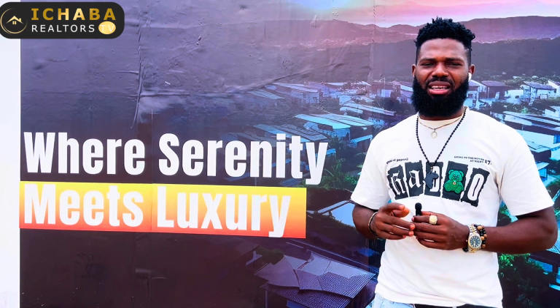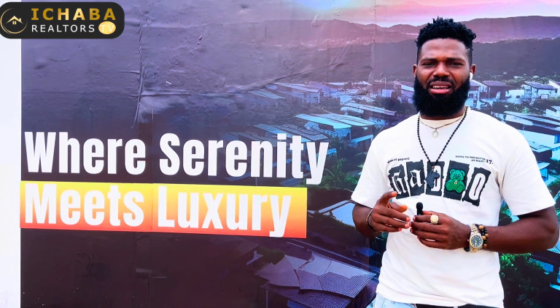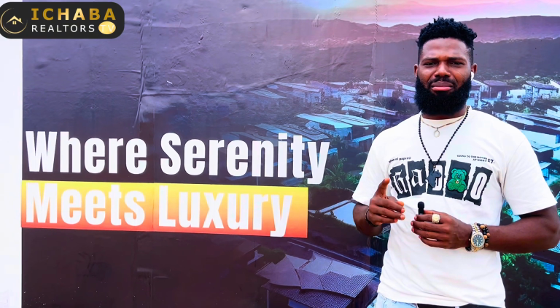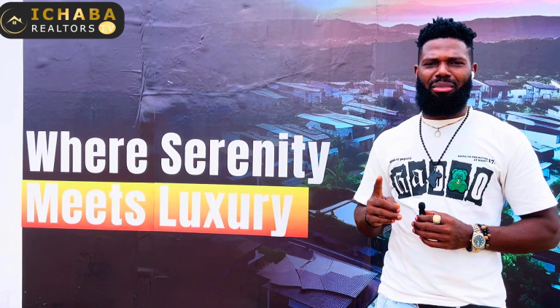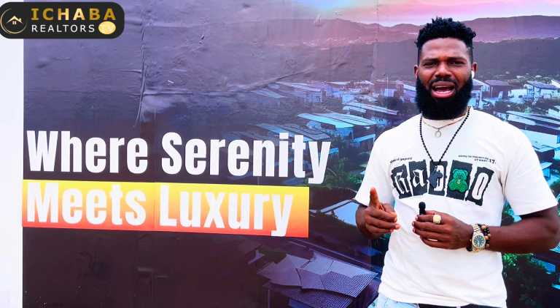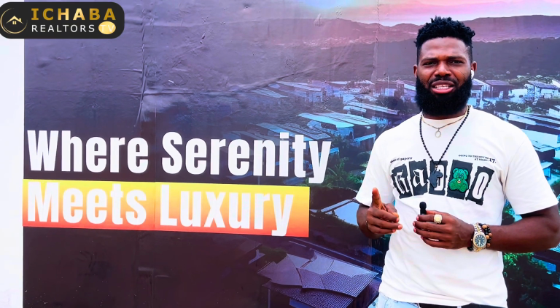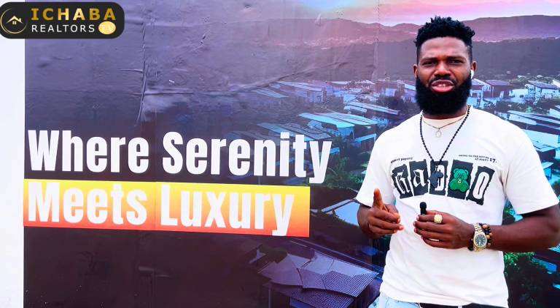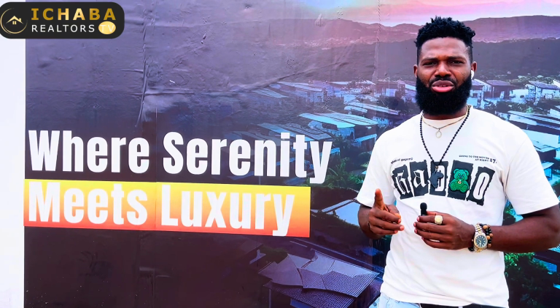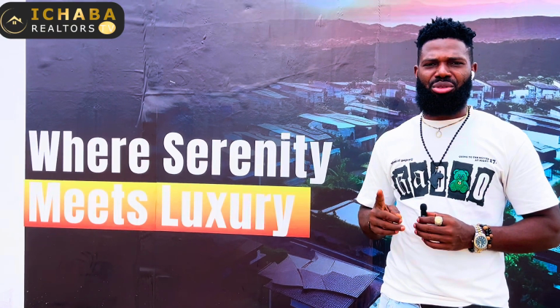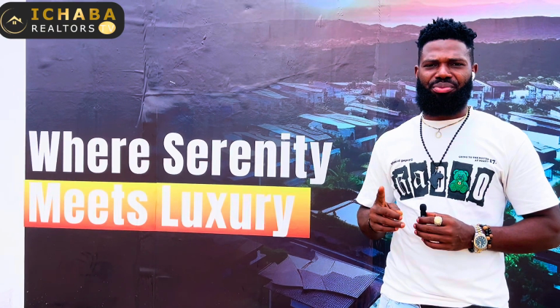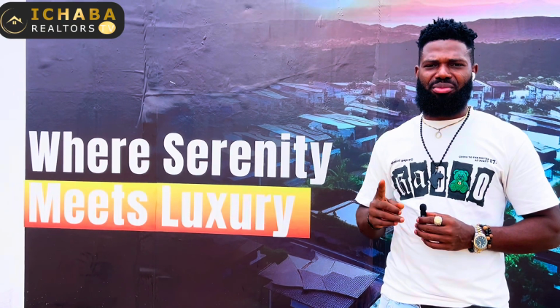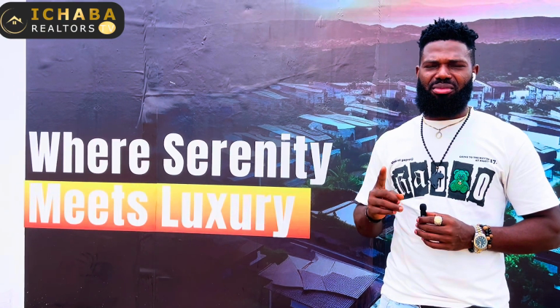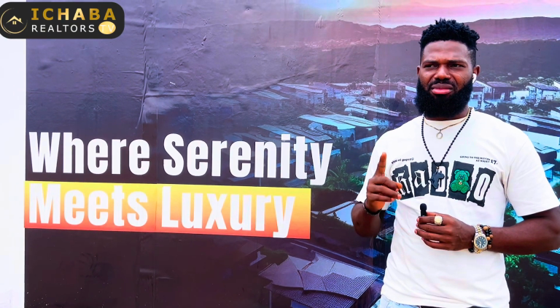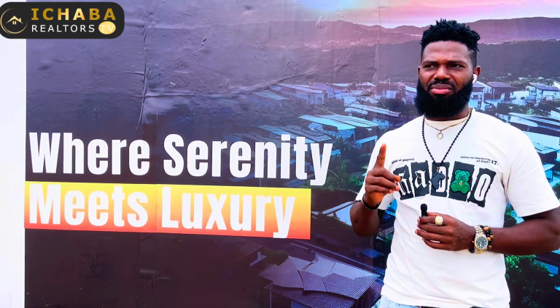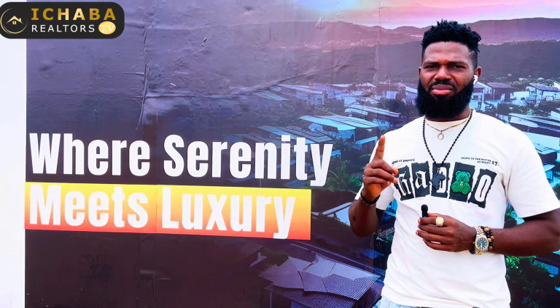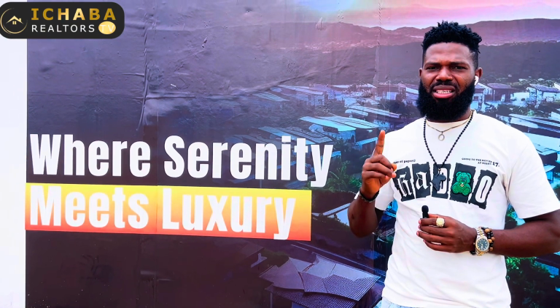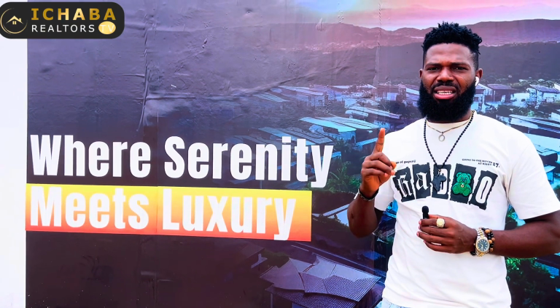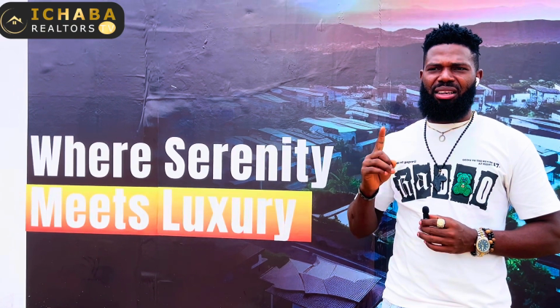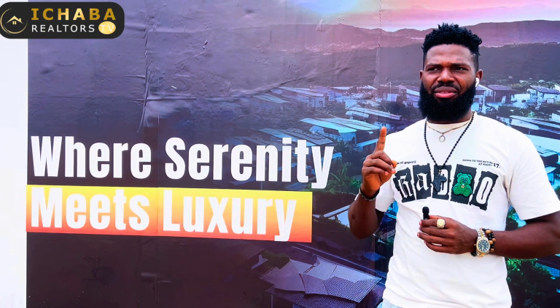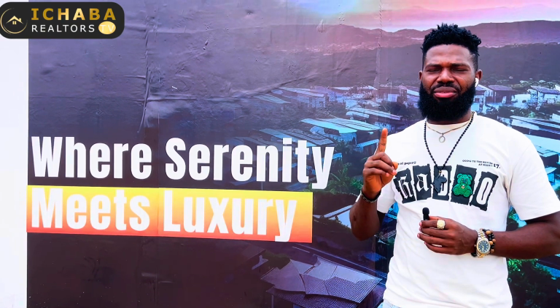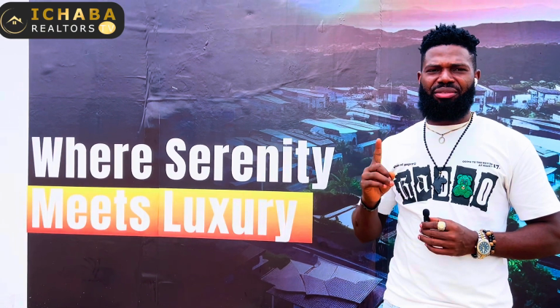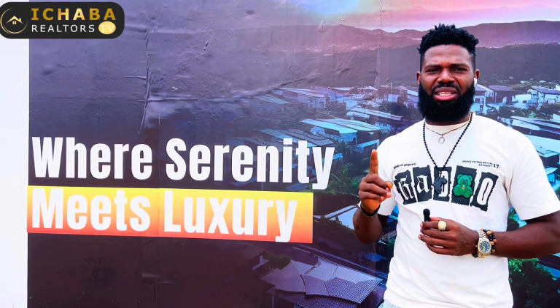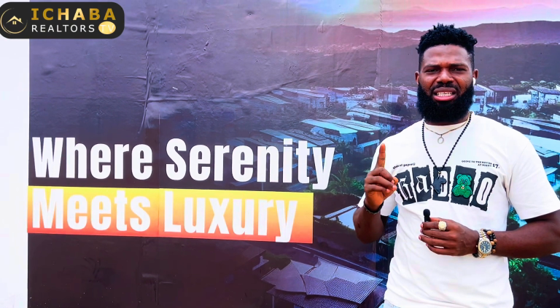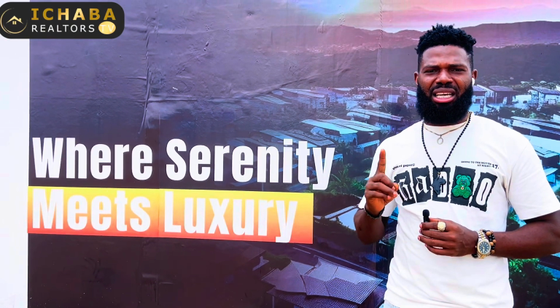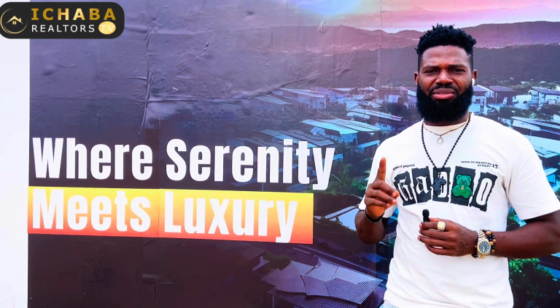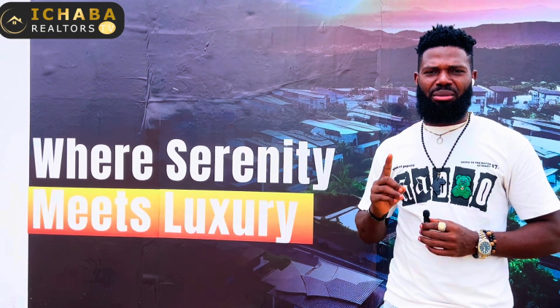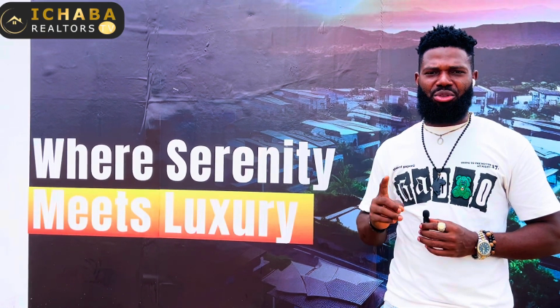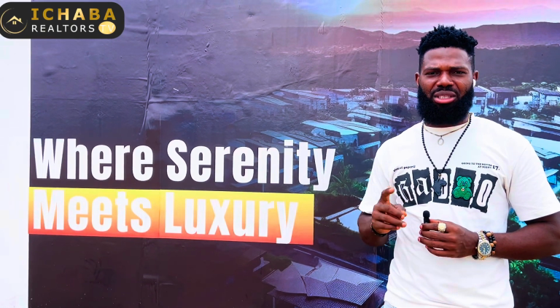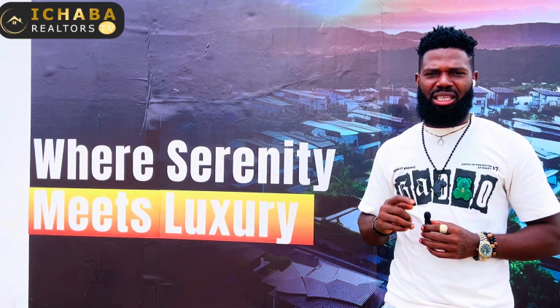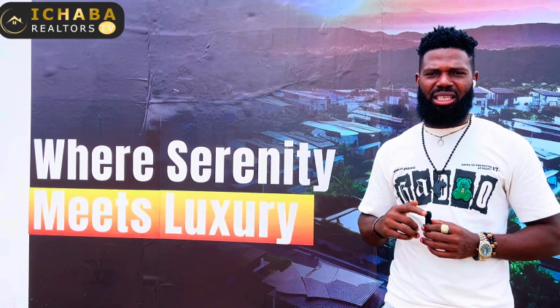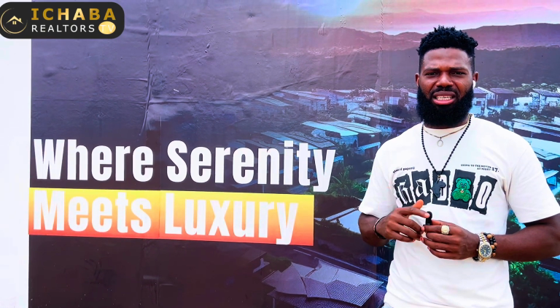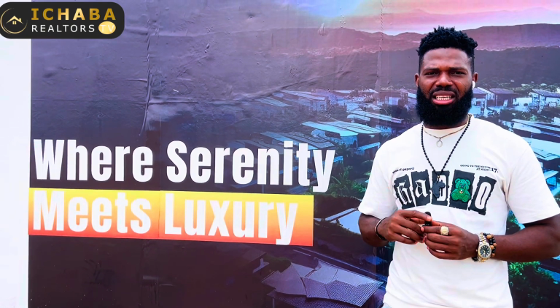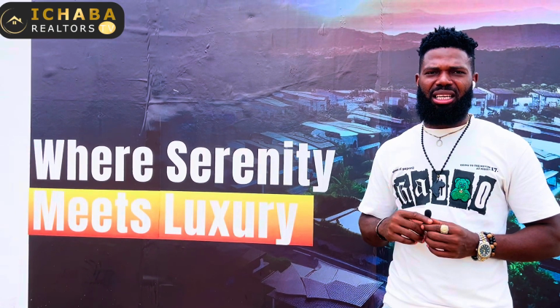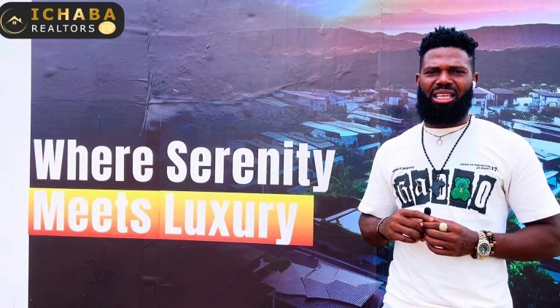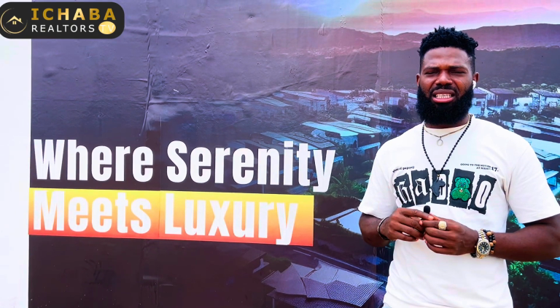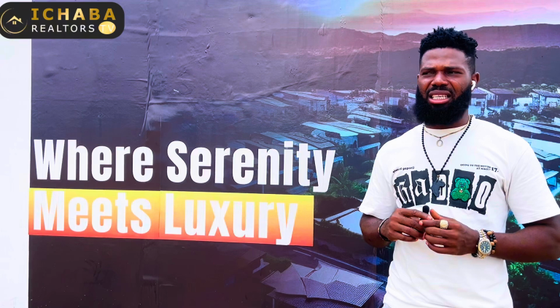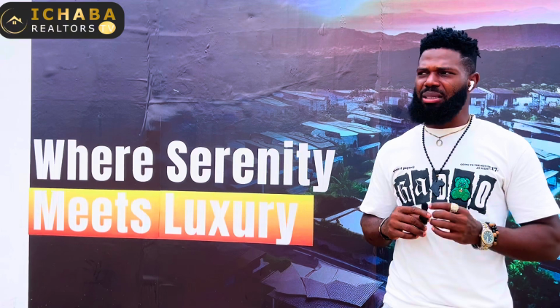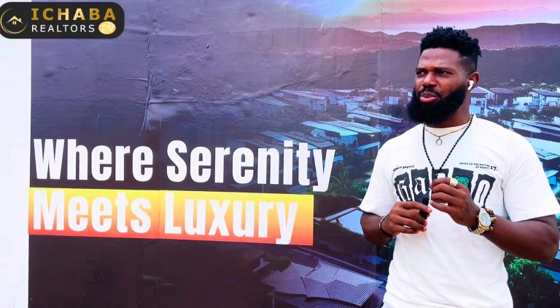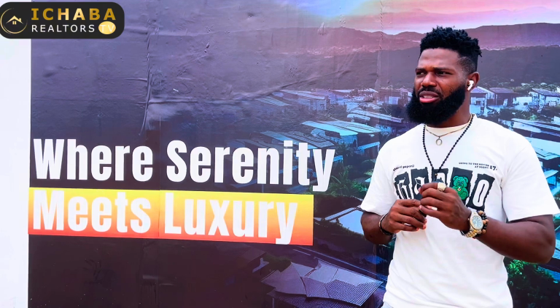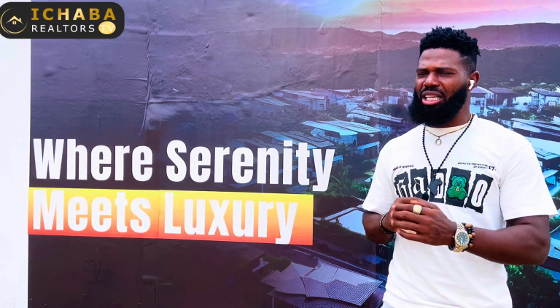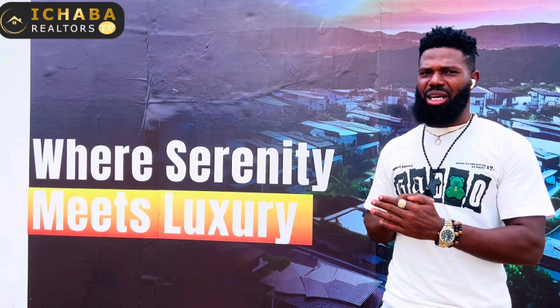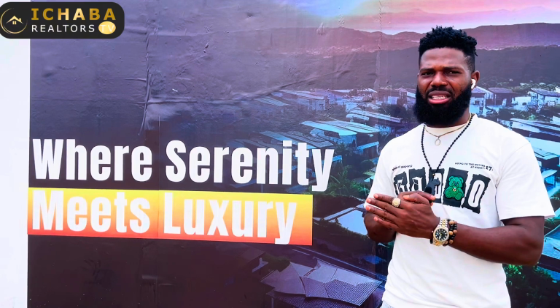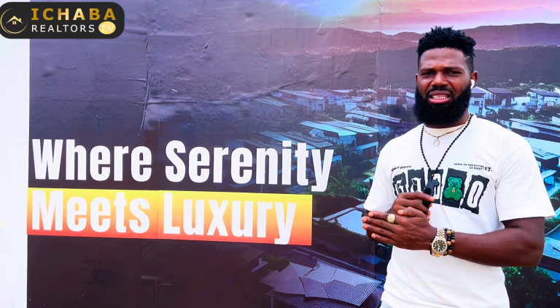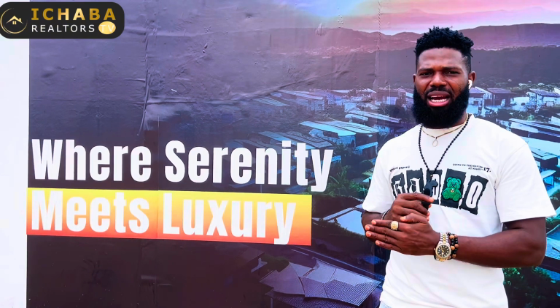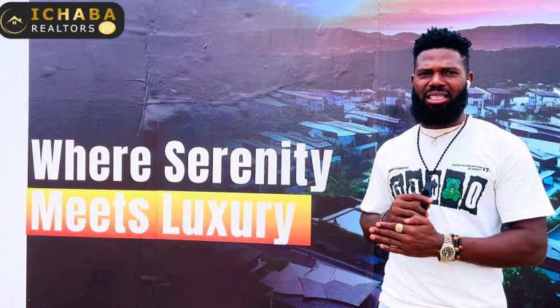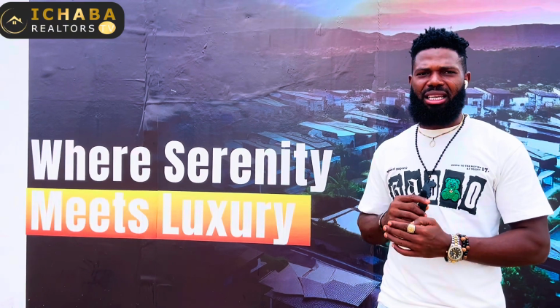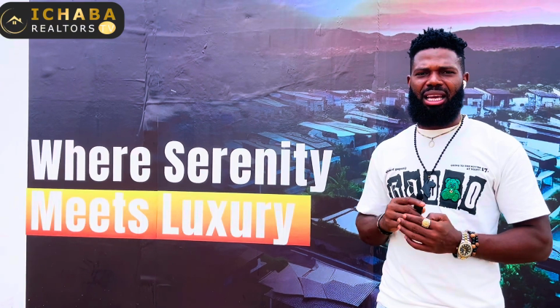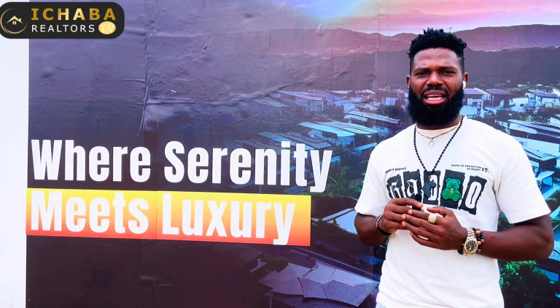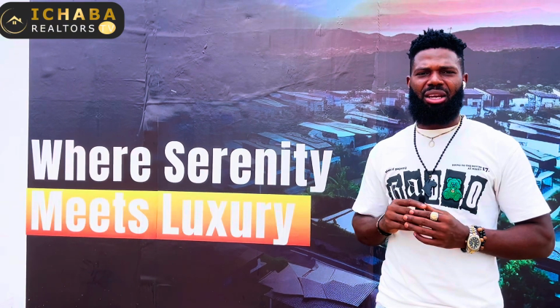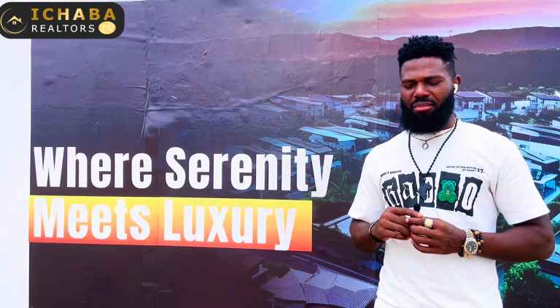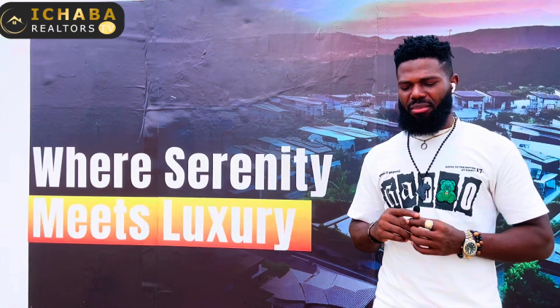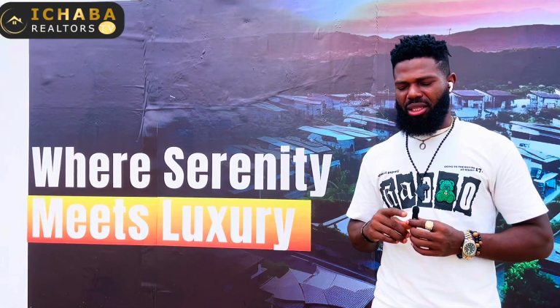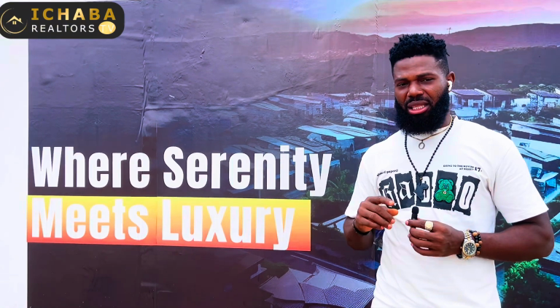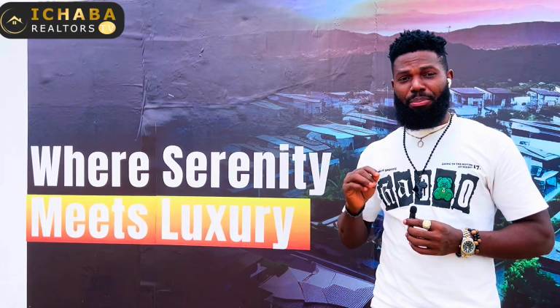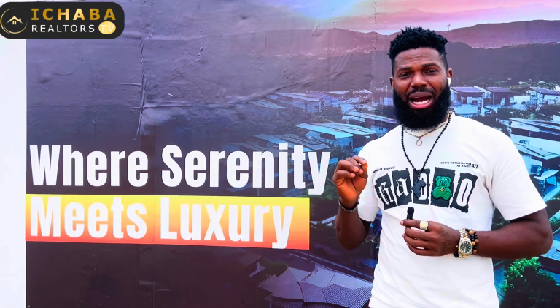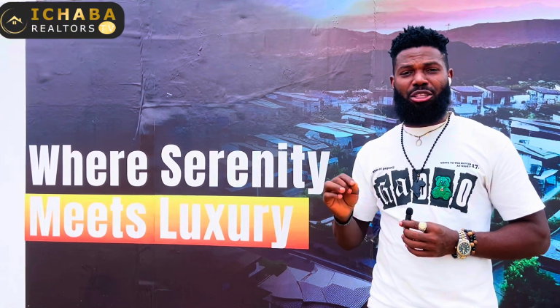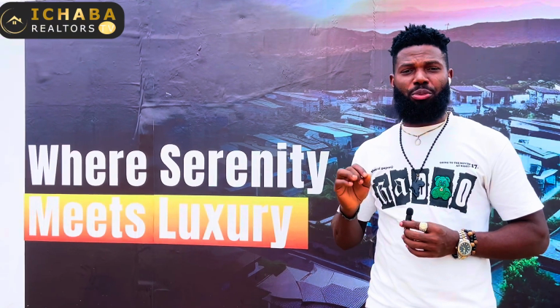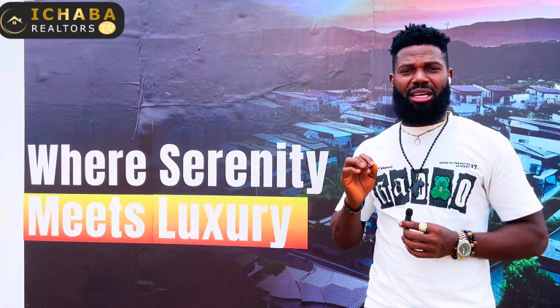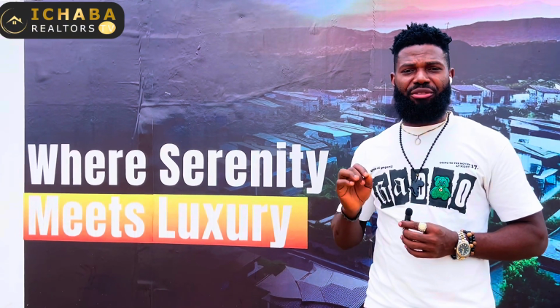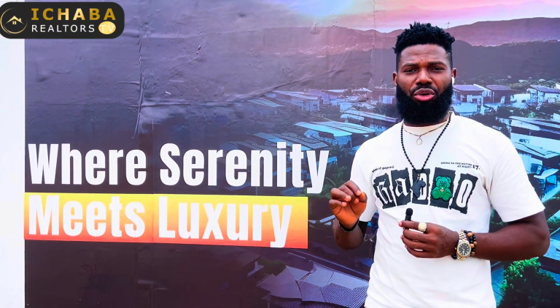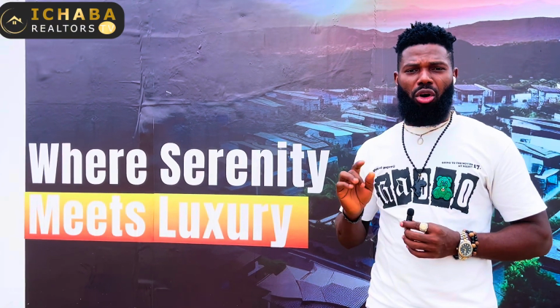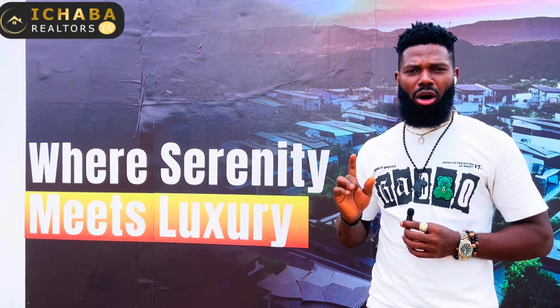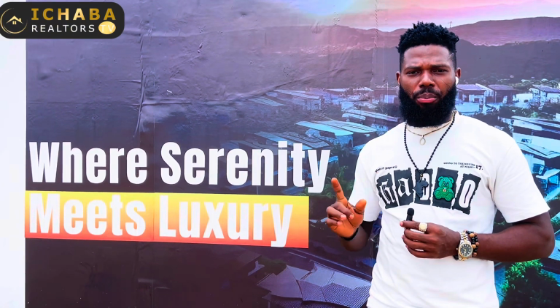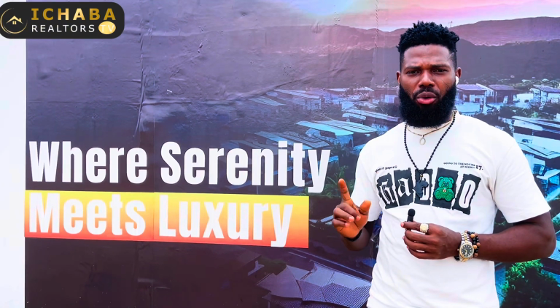Mind you, 15 days from today, the price of this project you have seen right here will be reviewed upward.